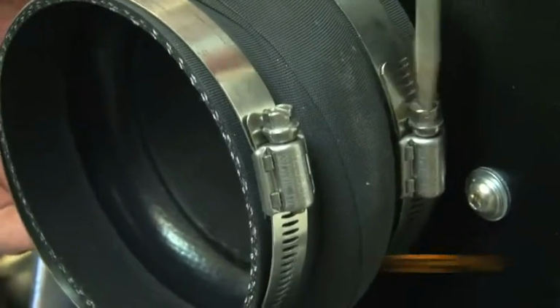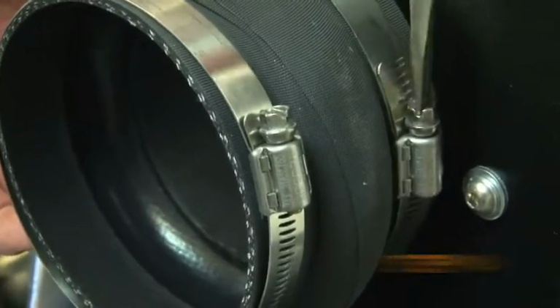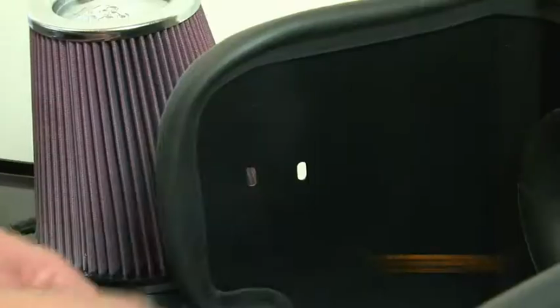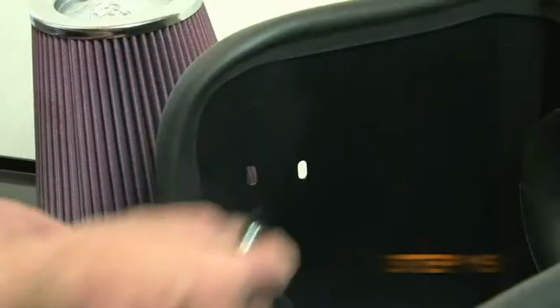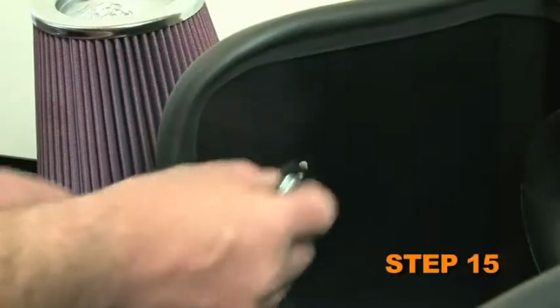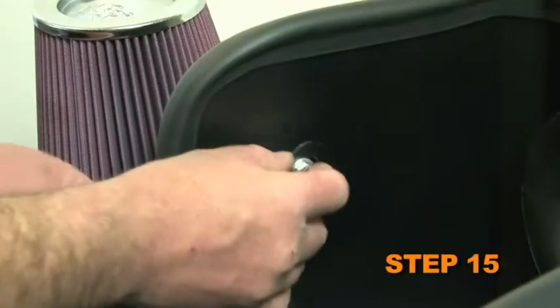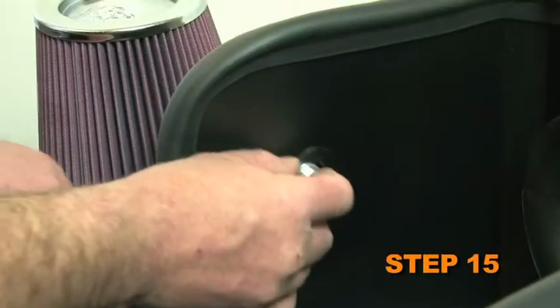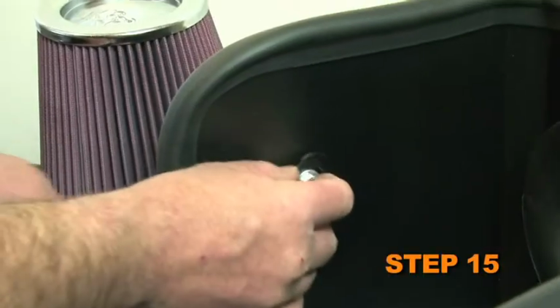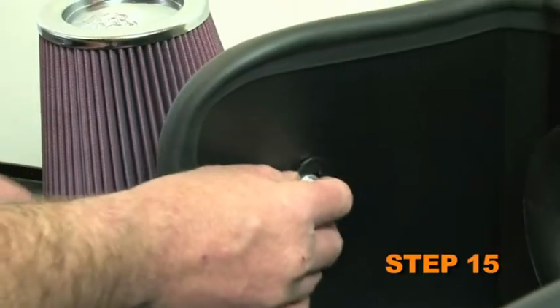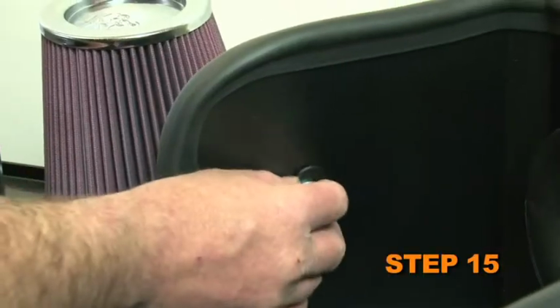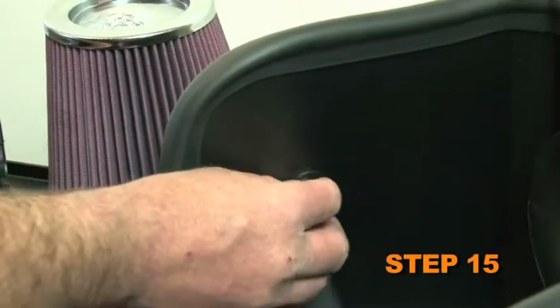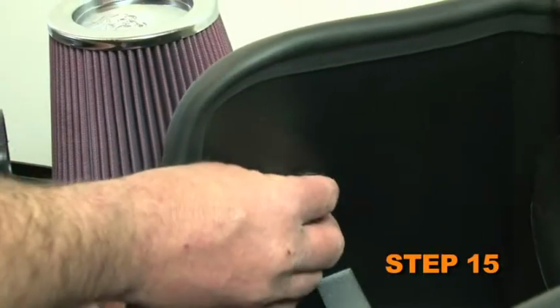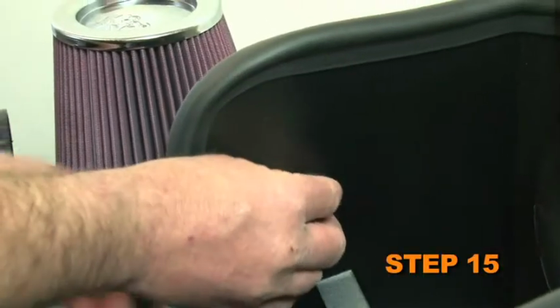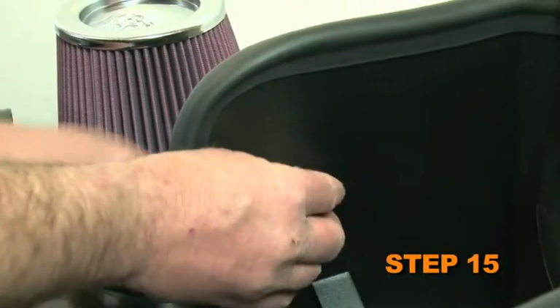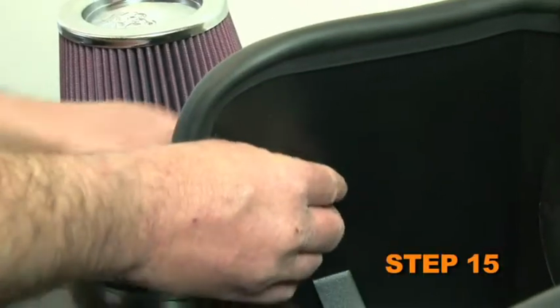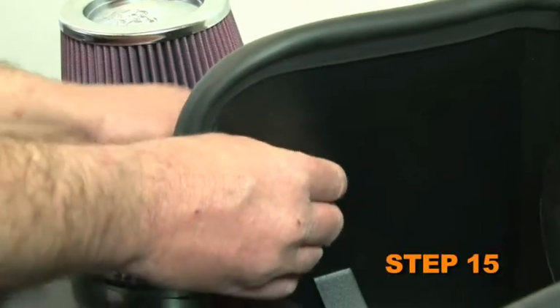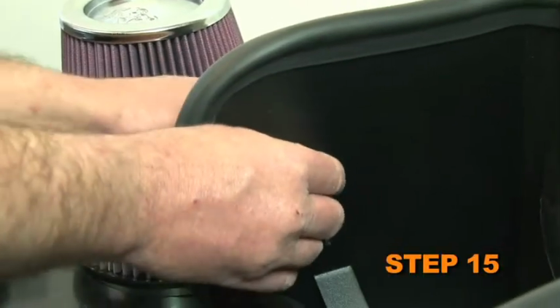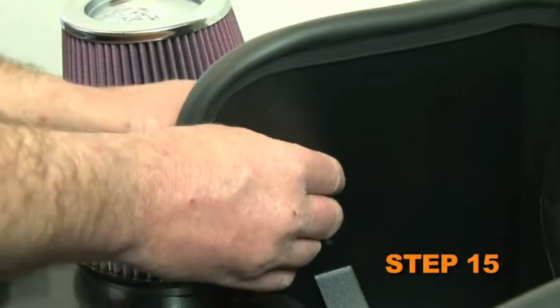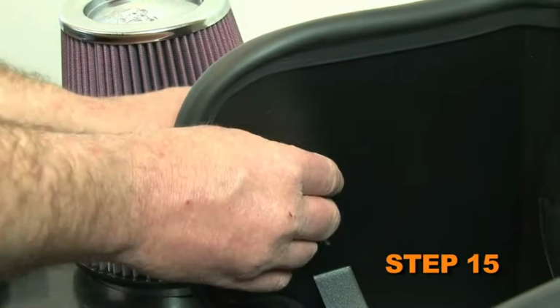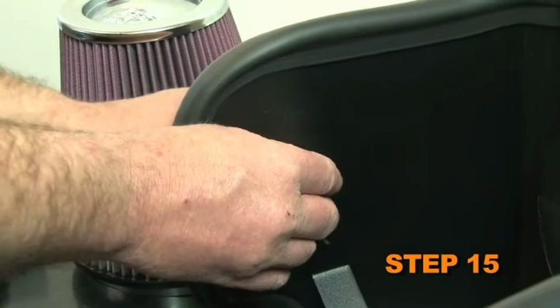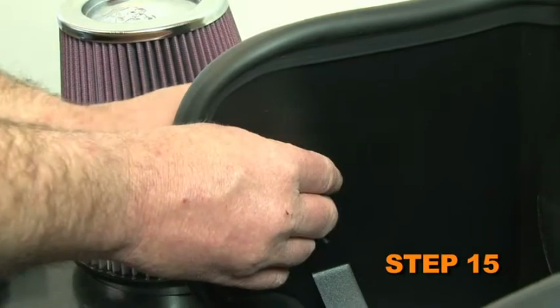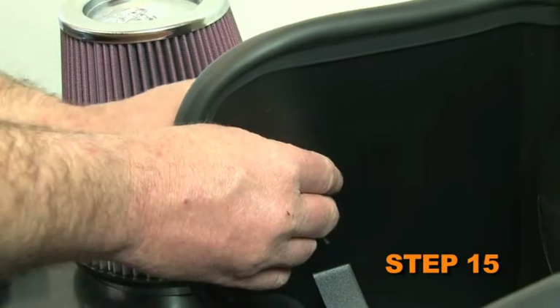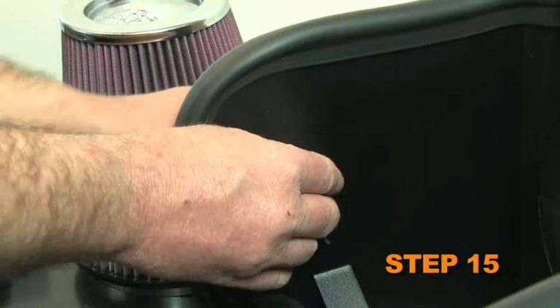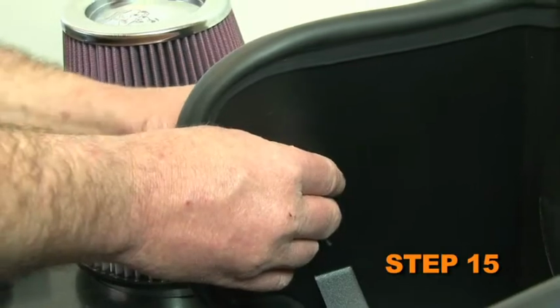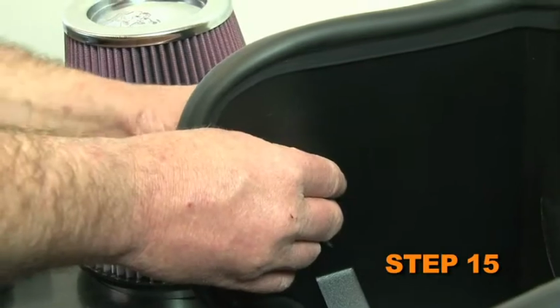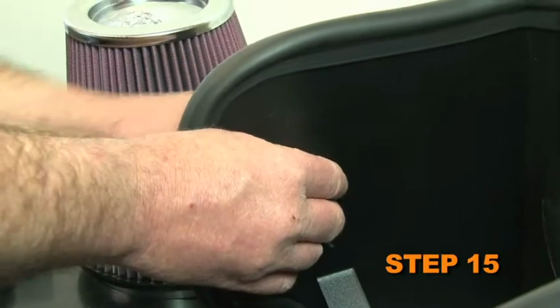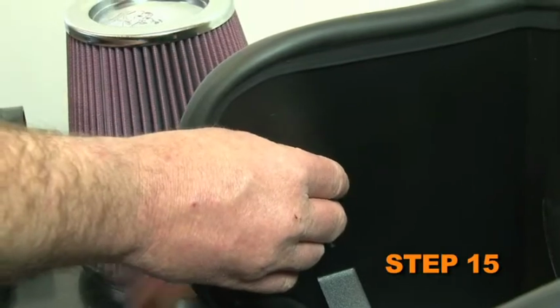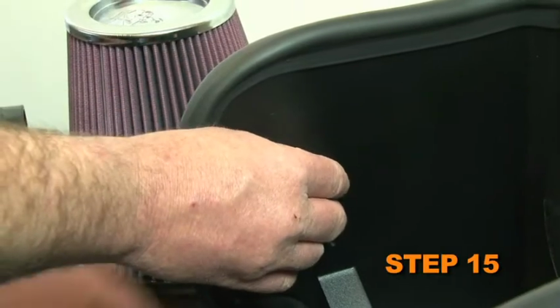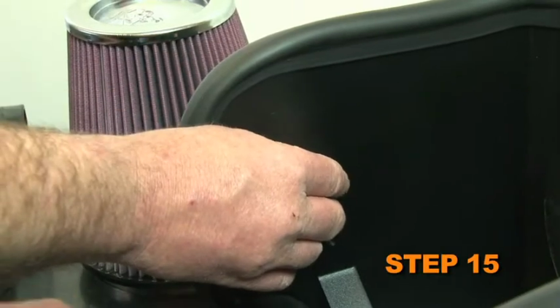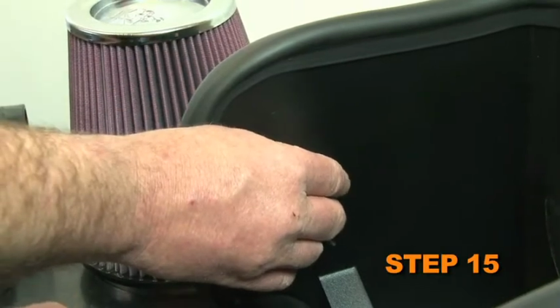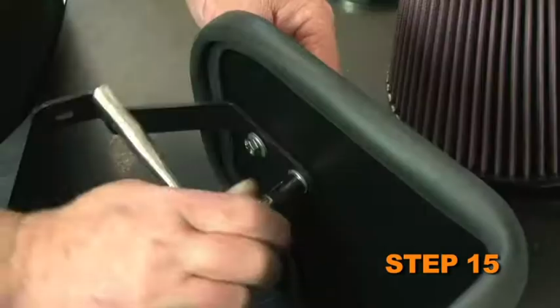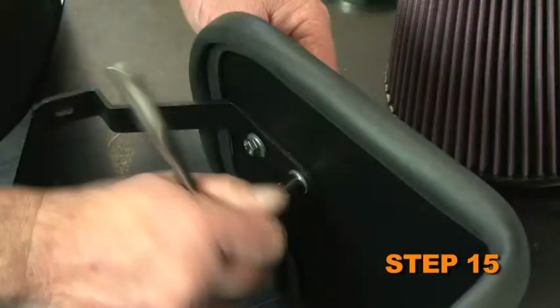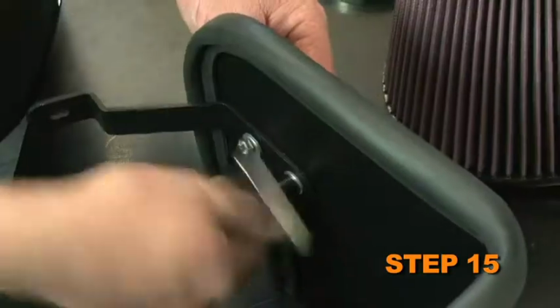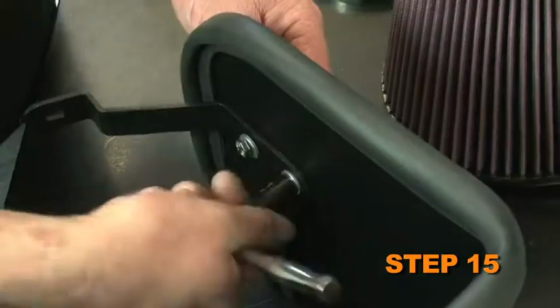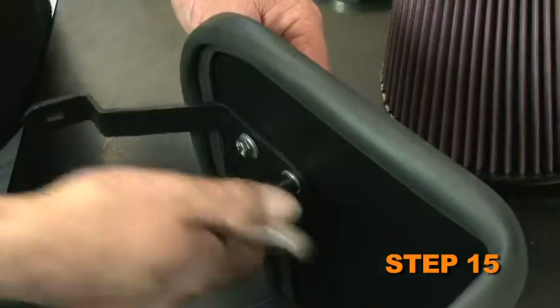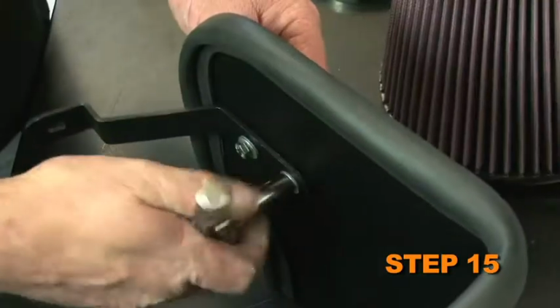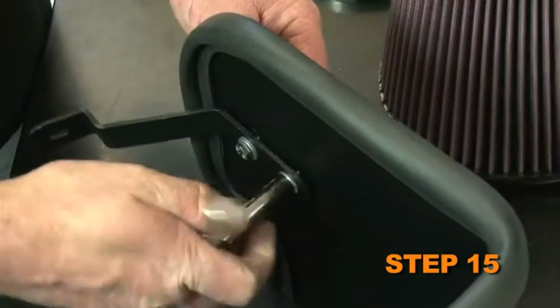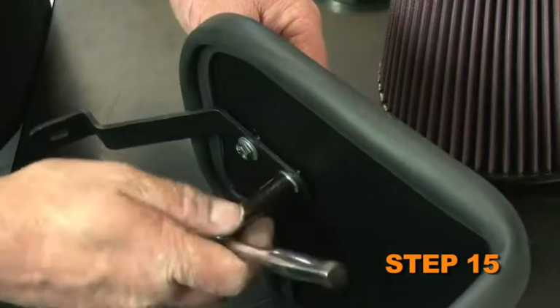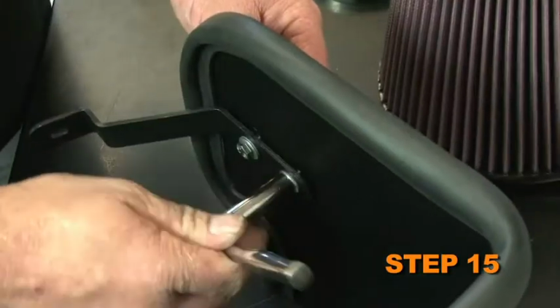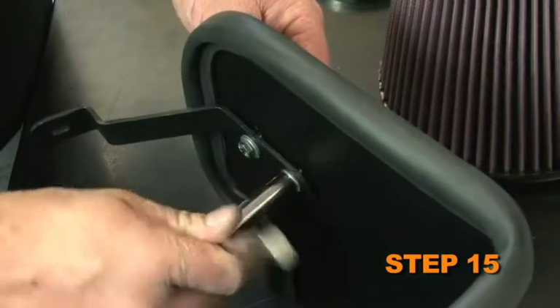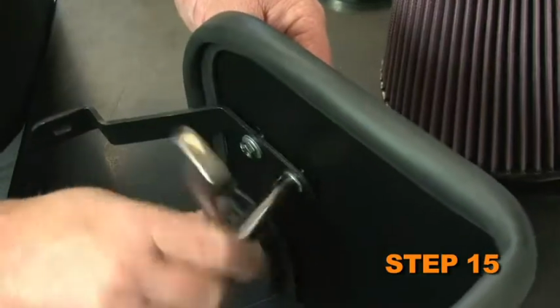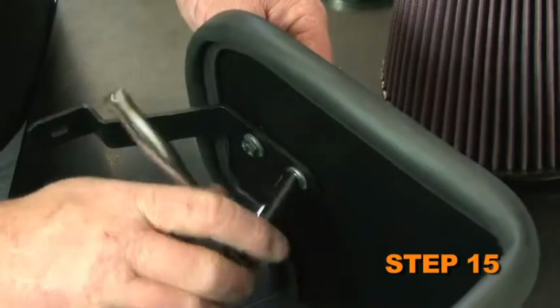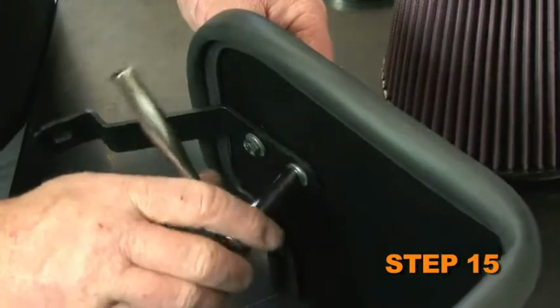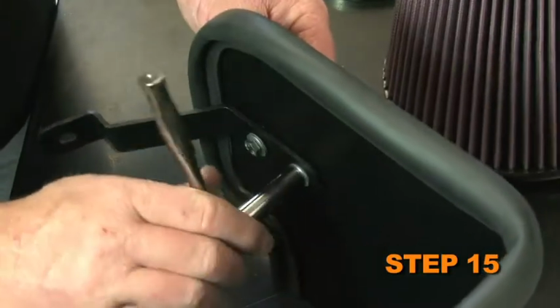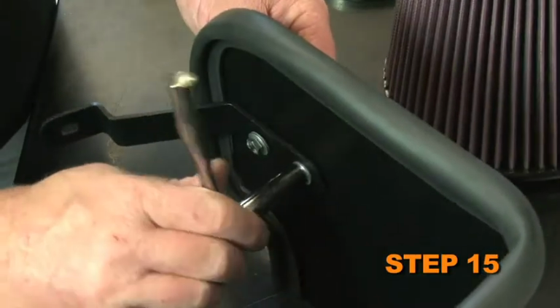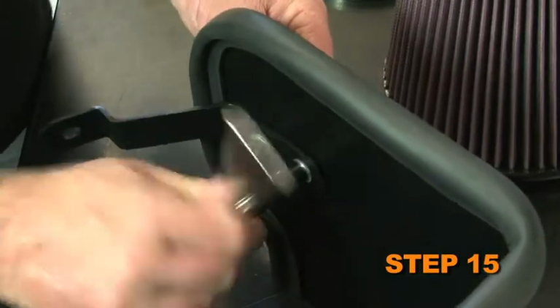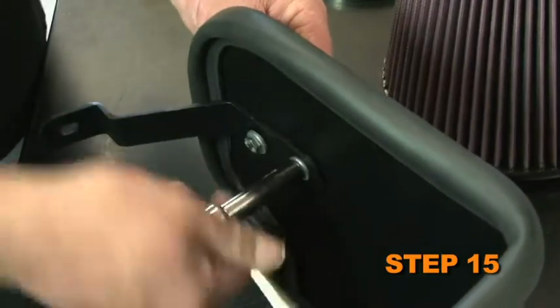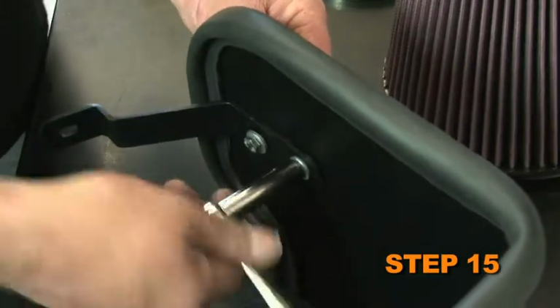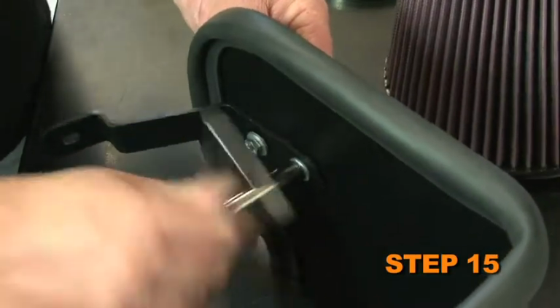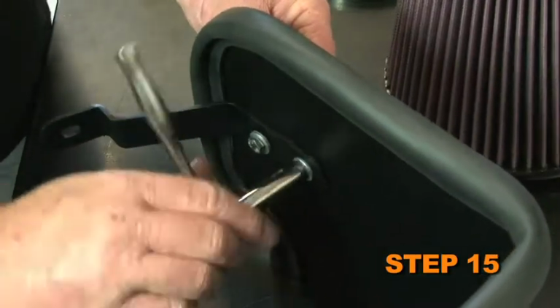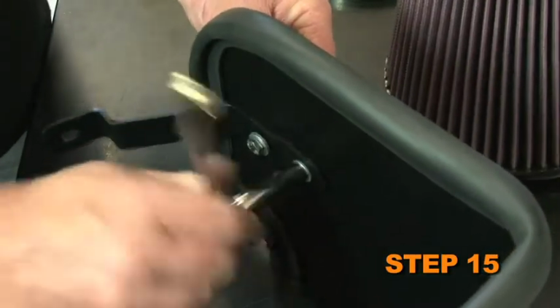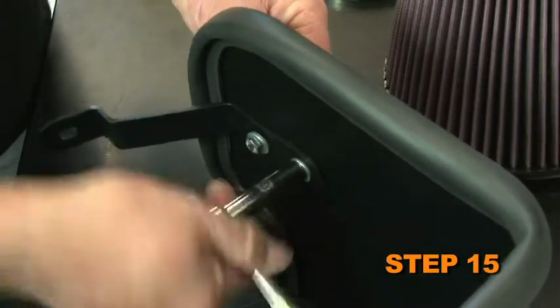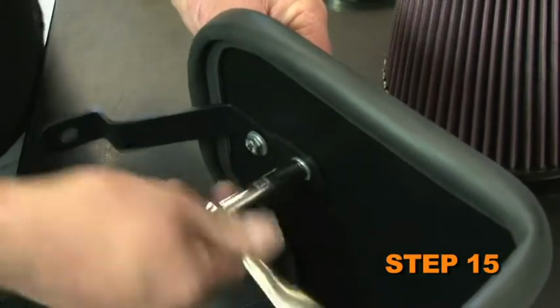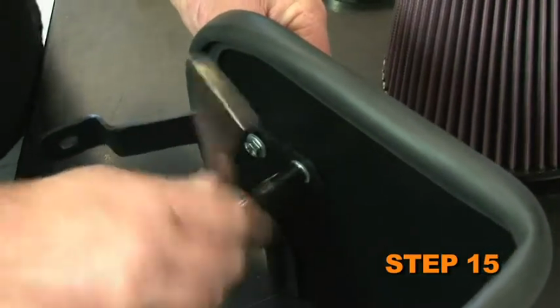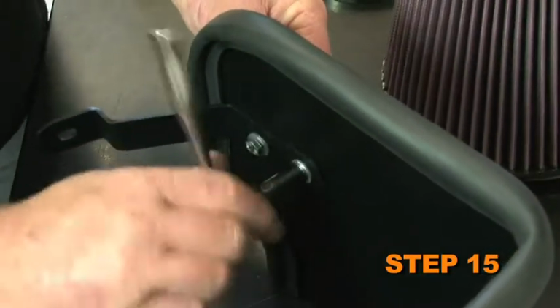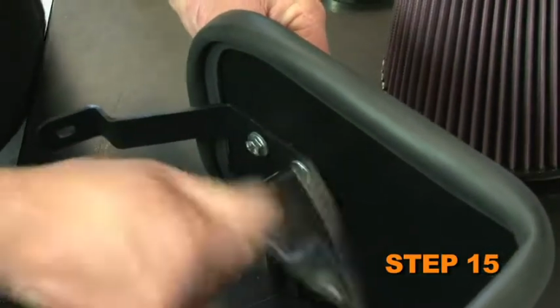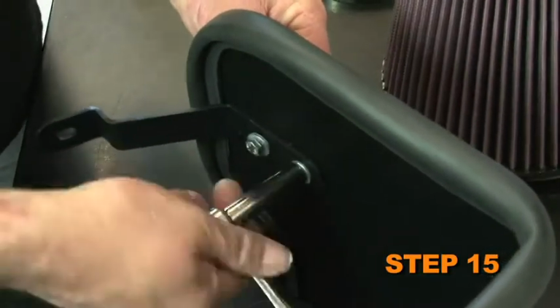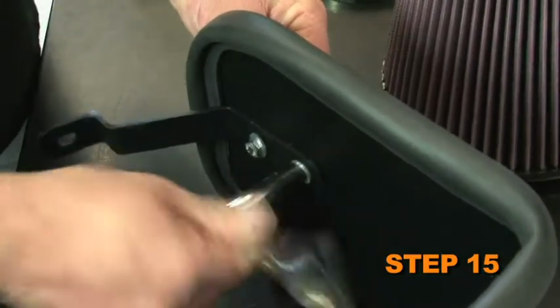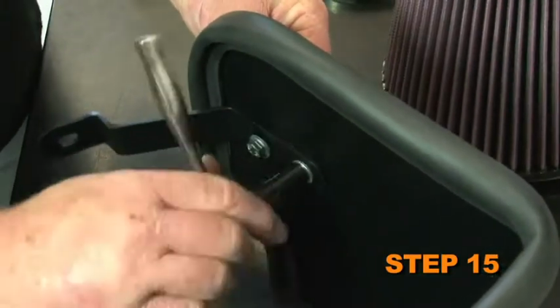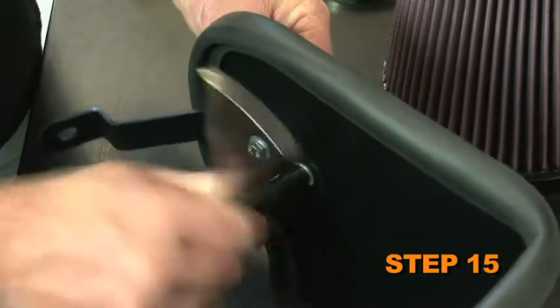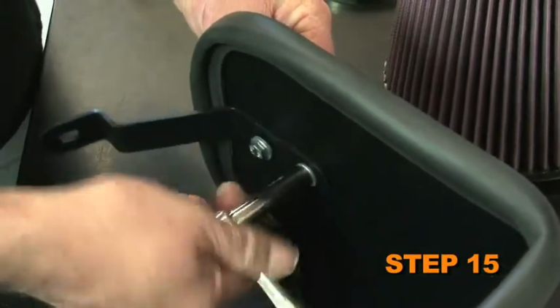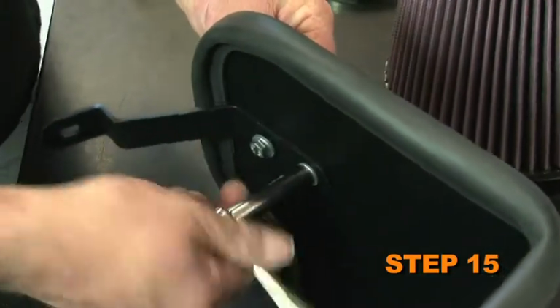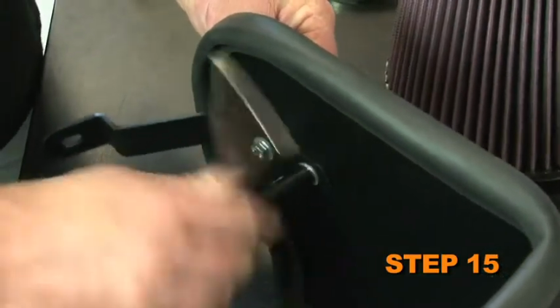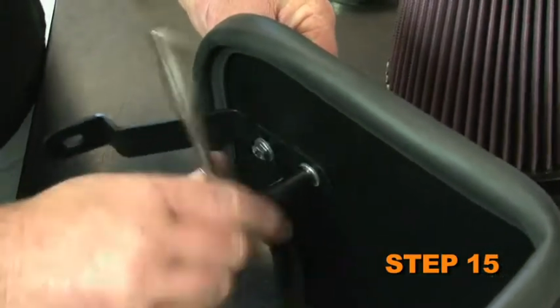Install the heat shield mounting bracket onto the heat shield using the provided hardware, but do not completely tighten at this time.